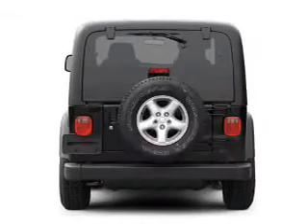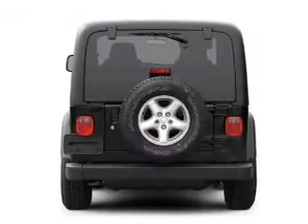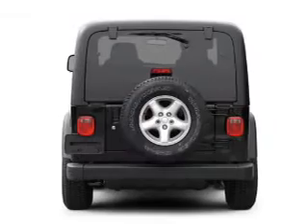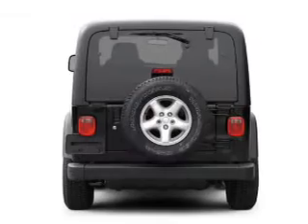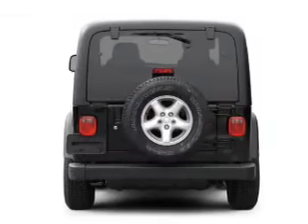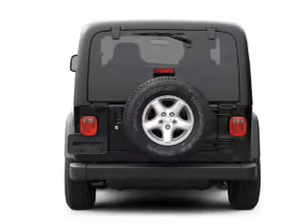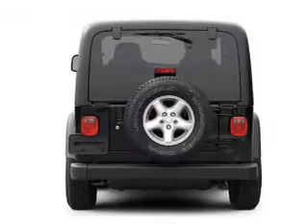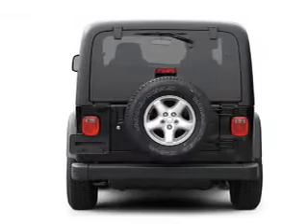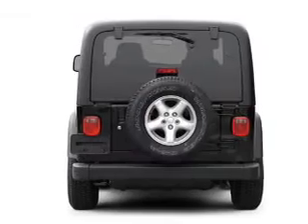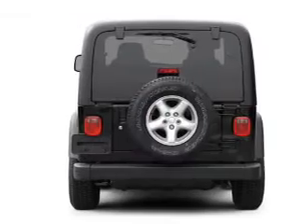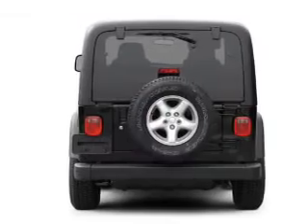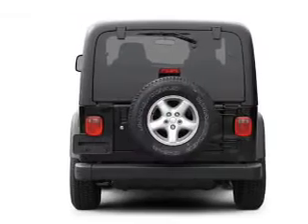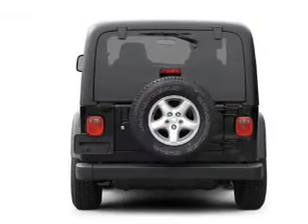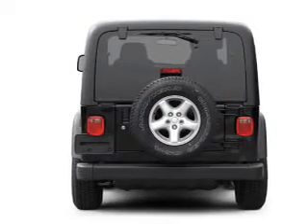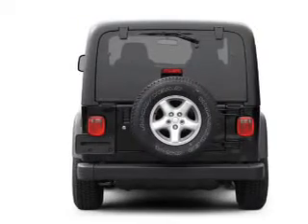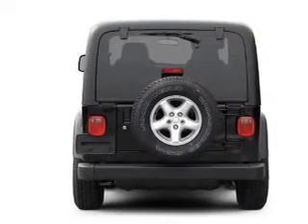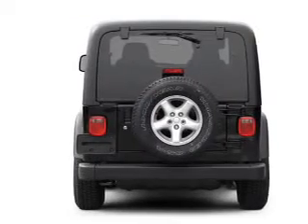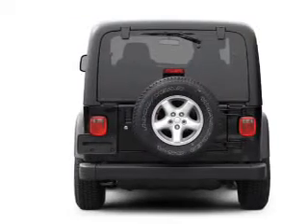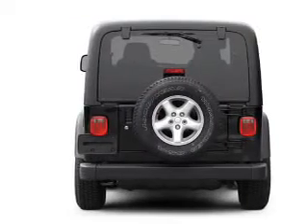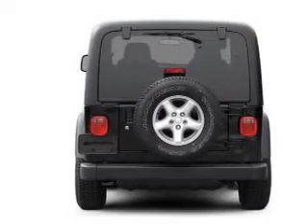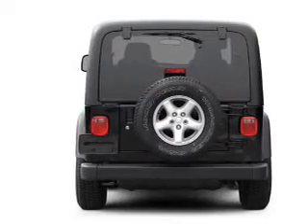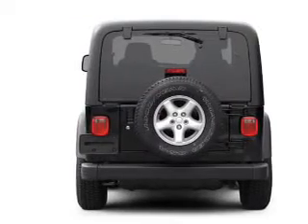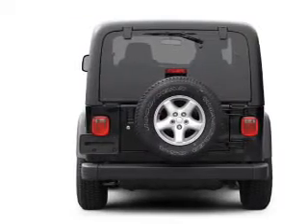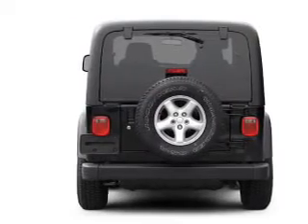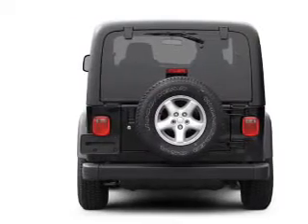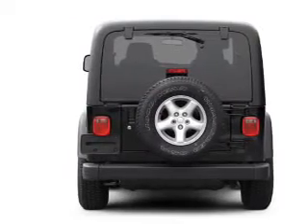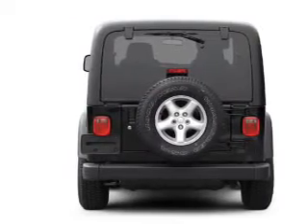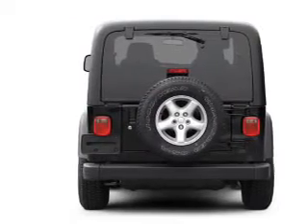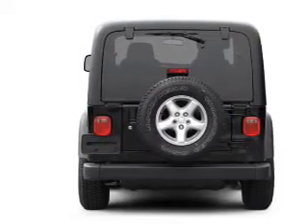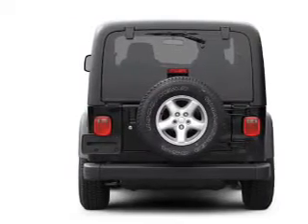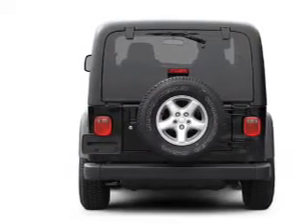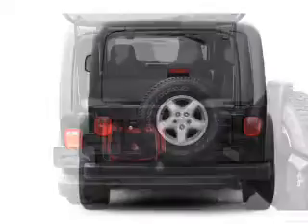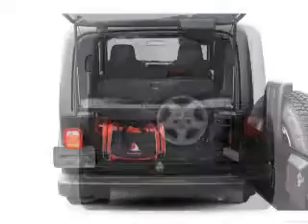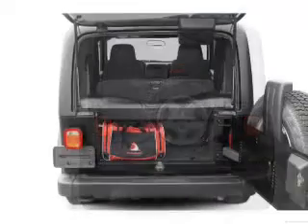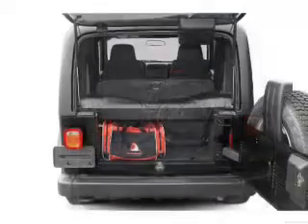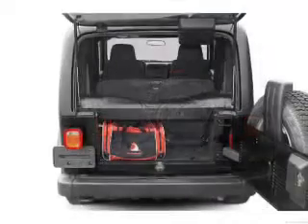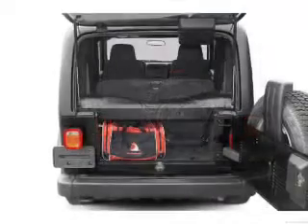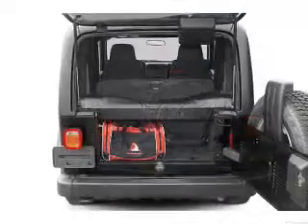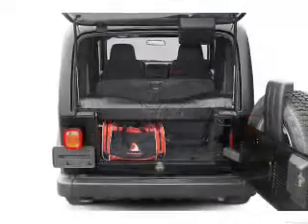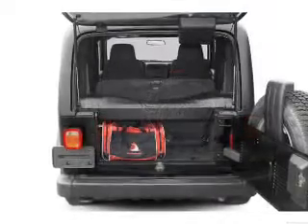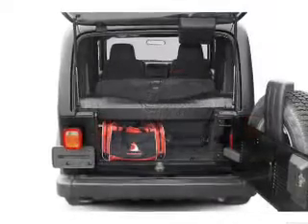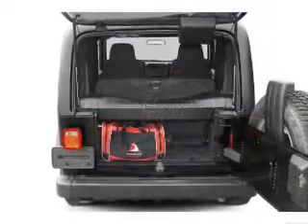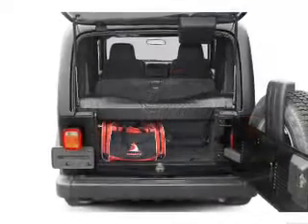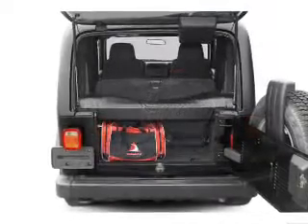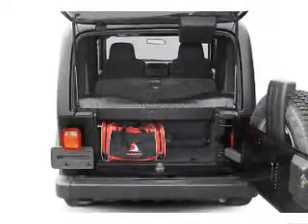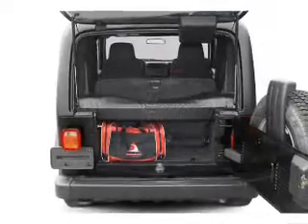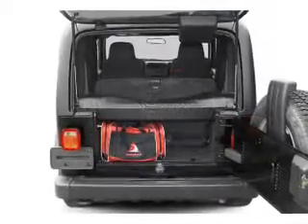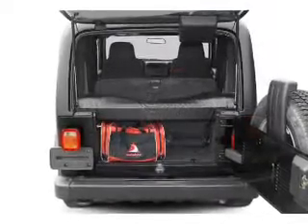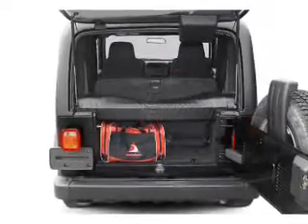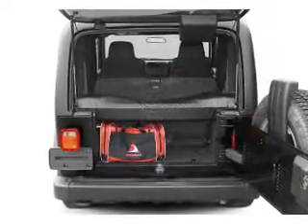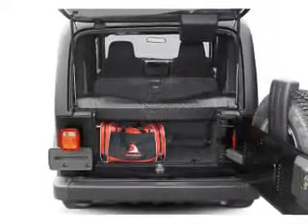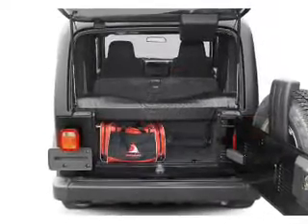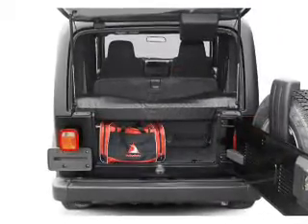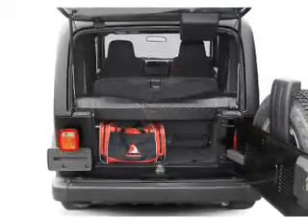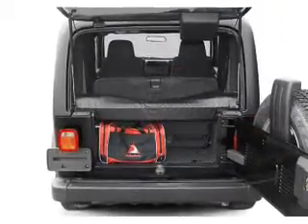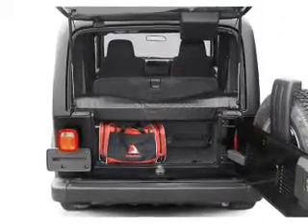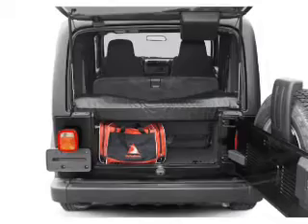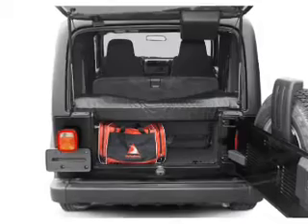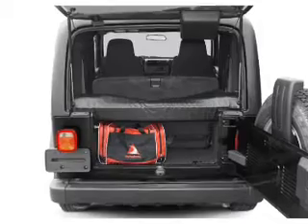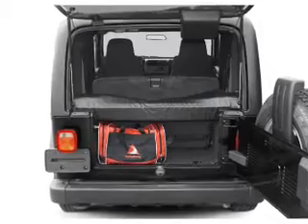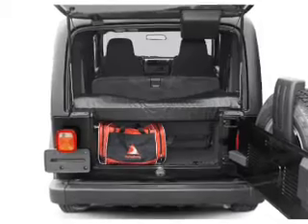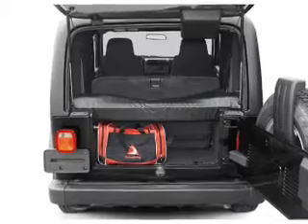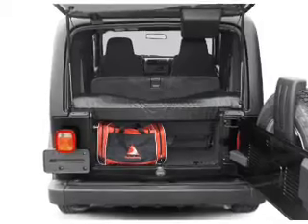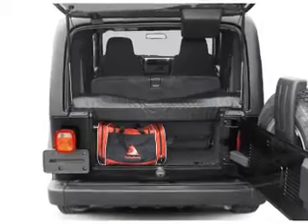With a solid 6-cylinder engine, the powertrain includes 4-wheel drive connected to a smooth shifting transmission.